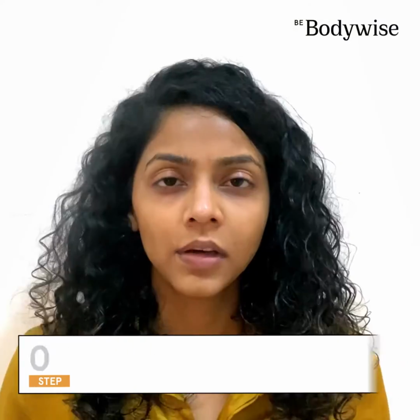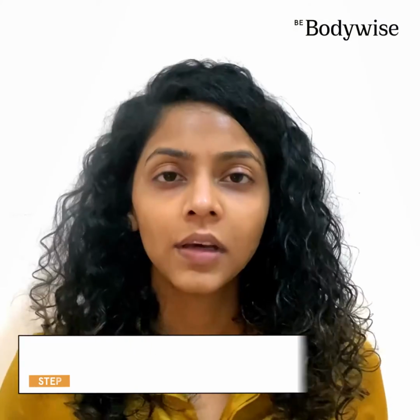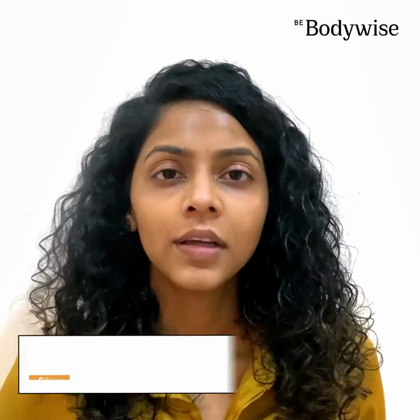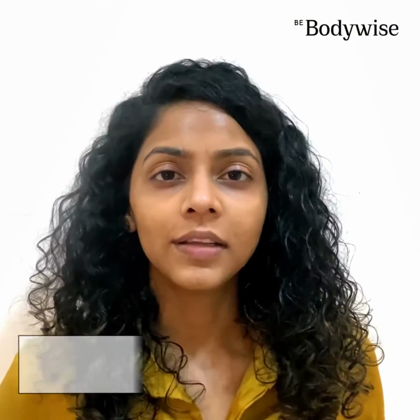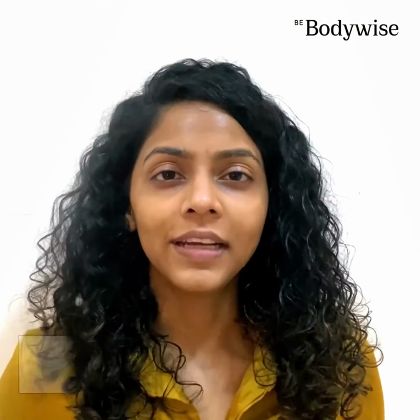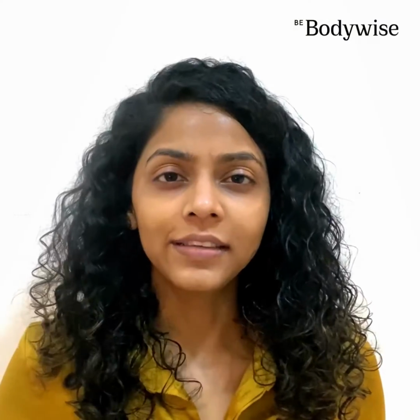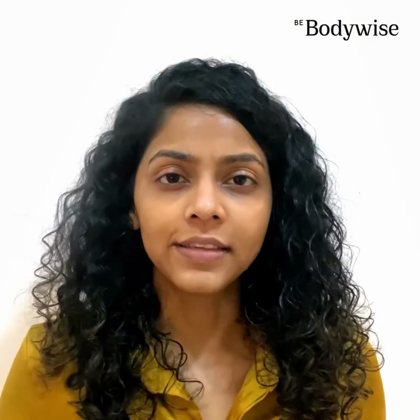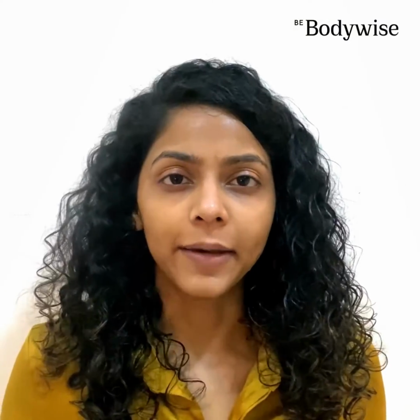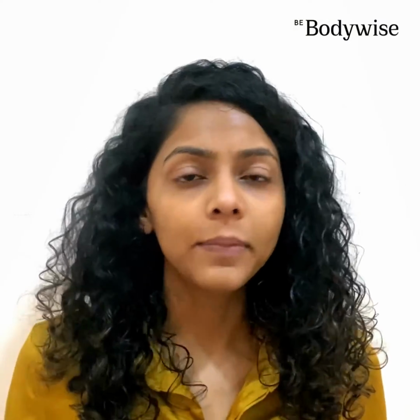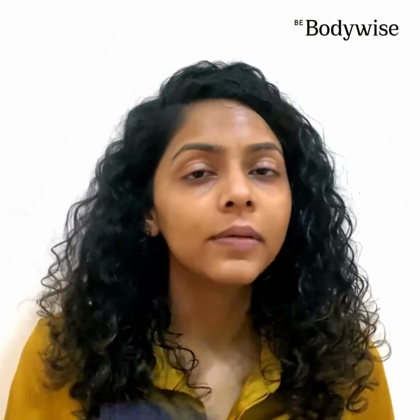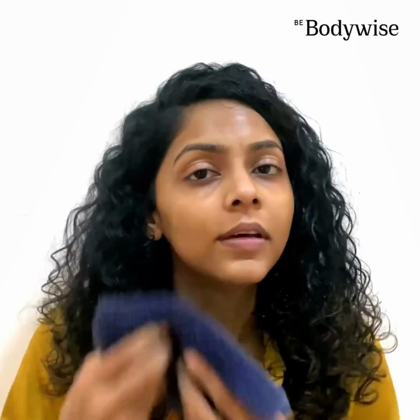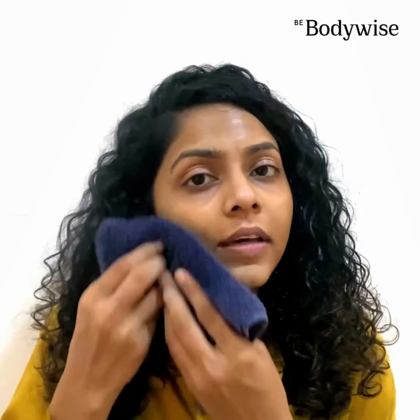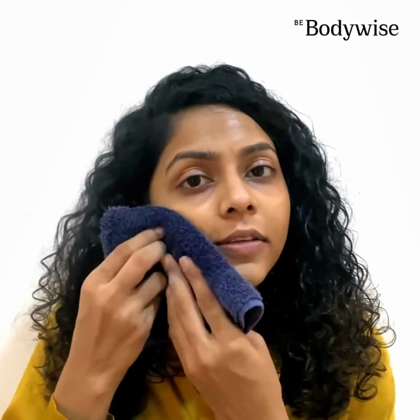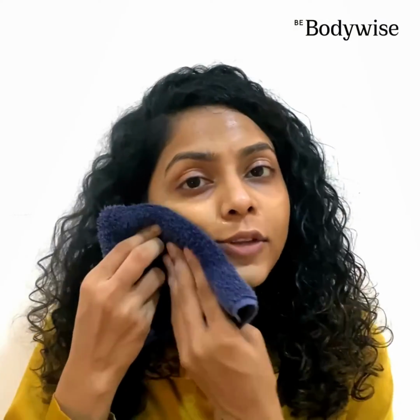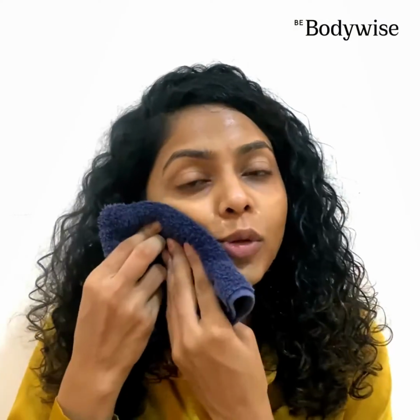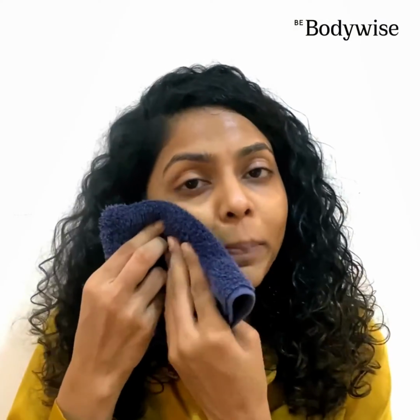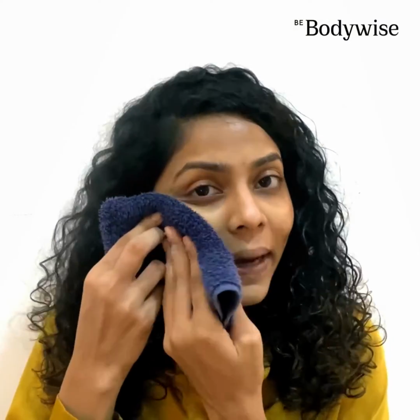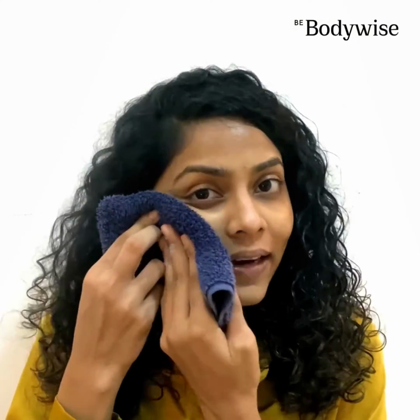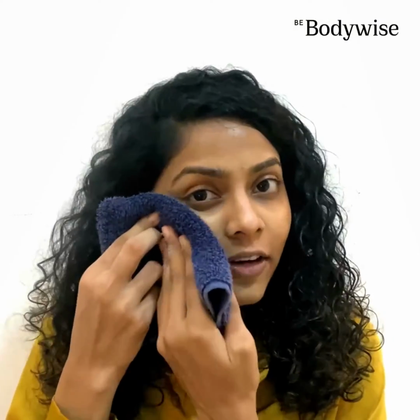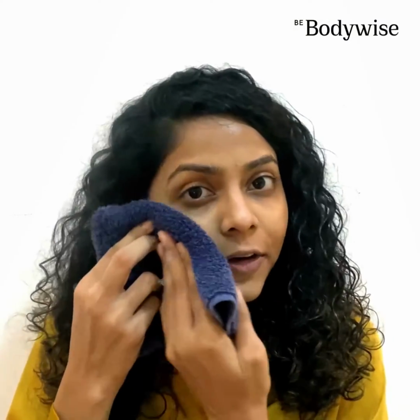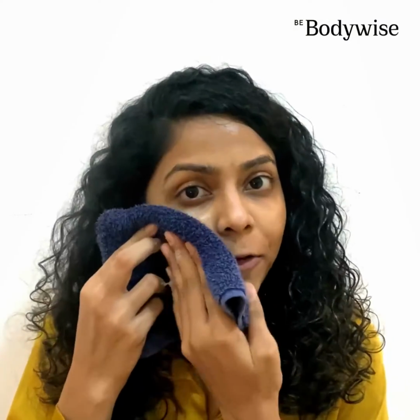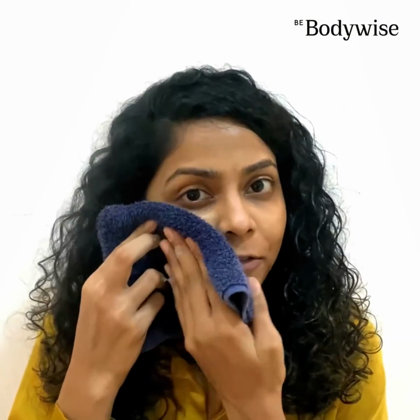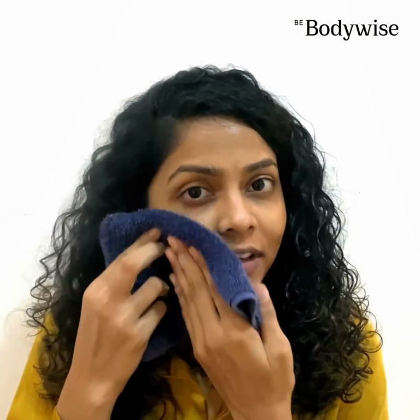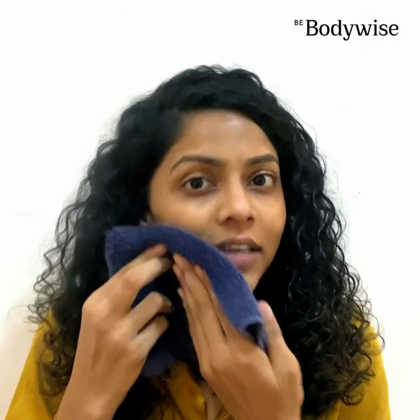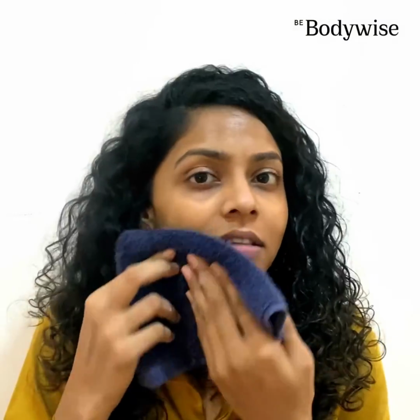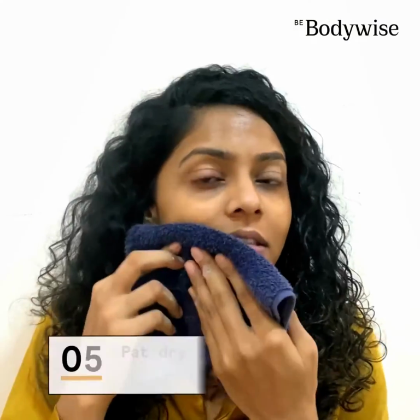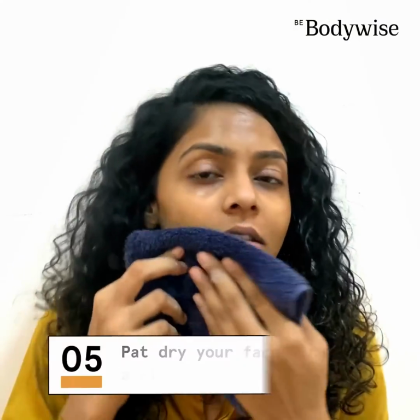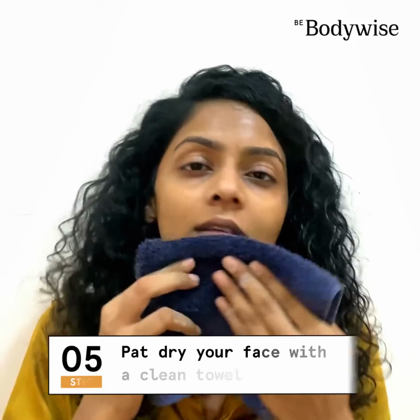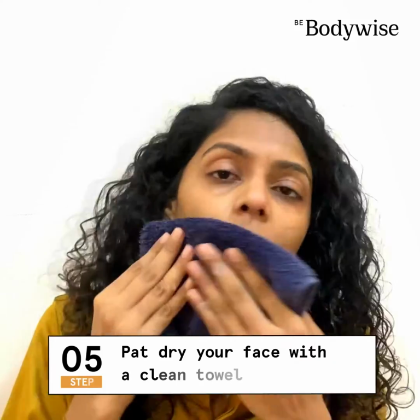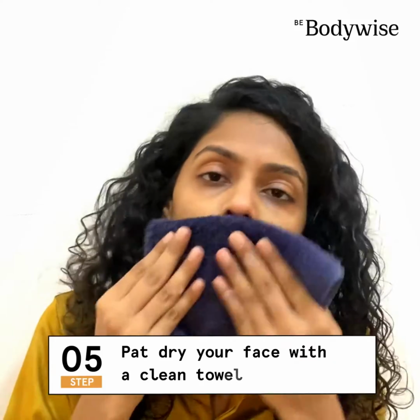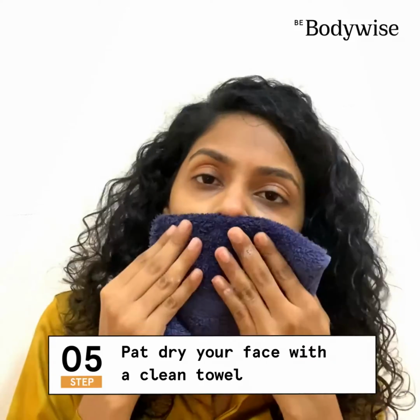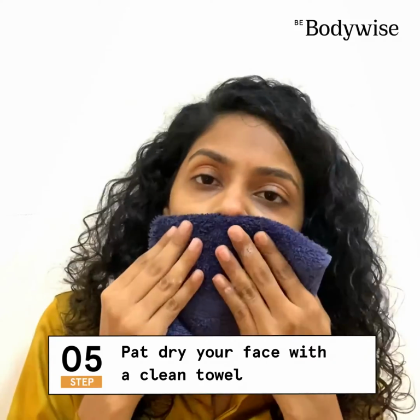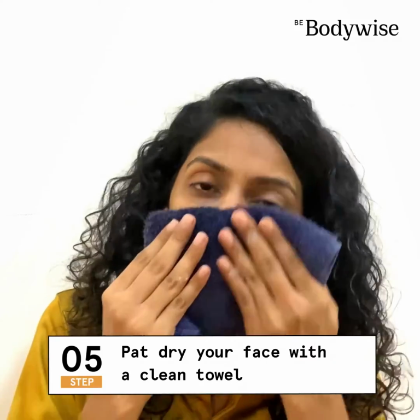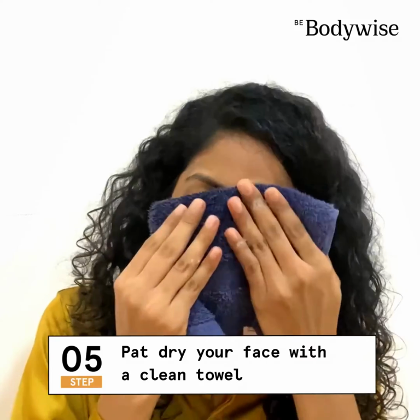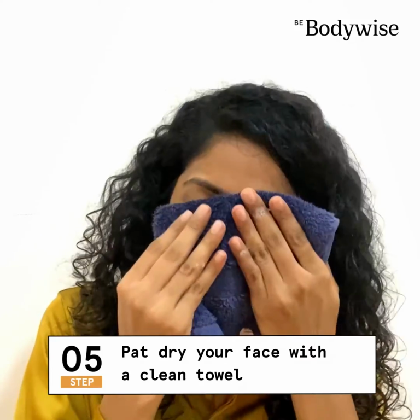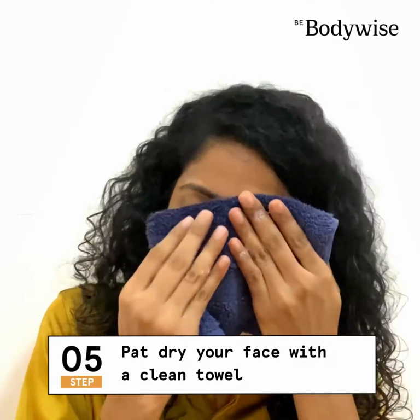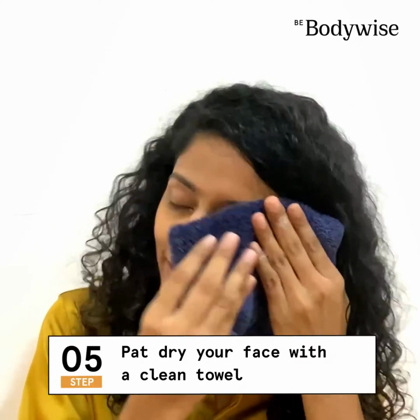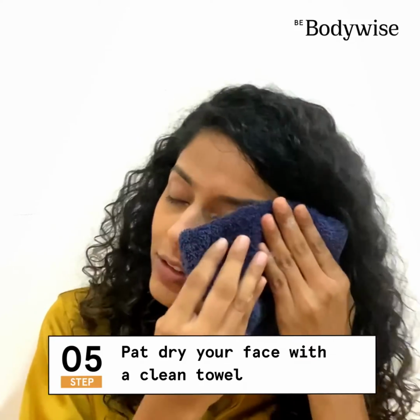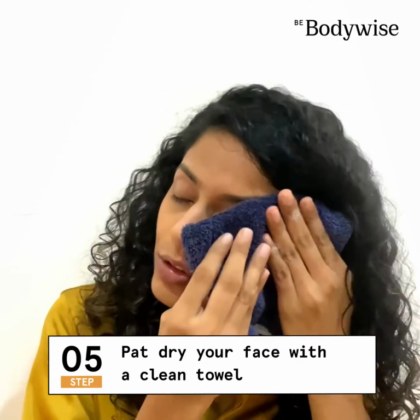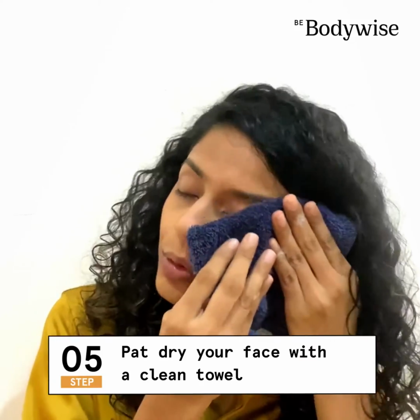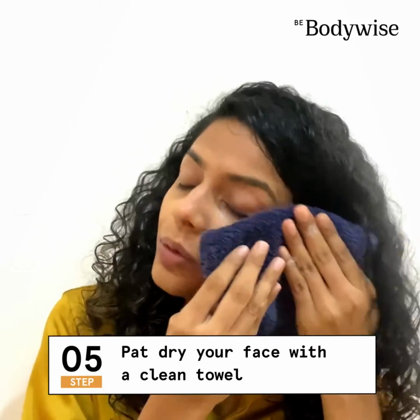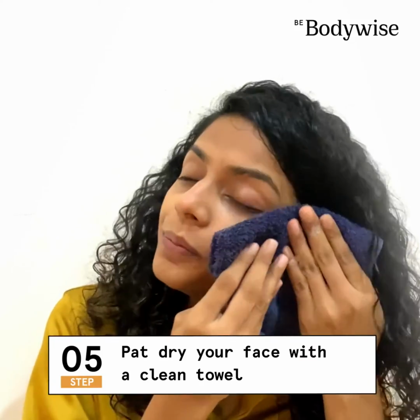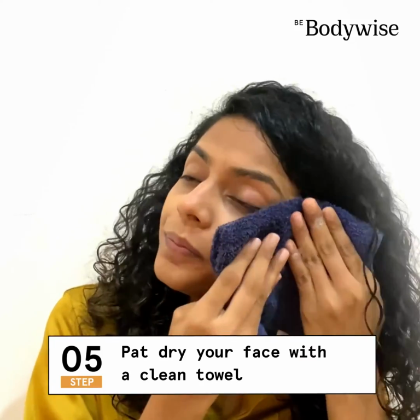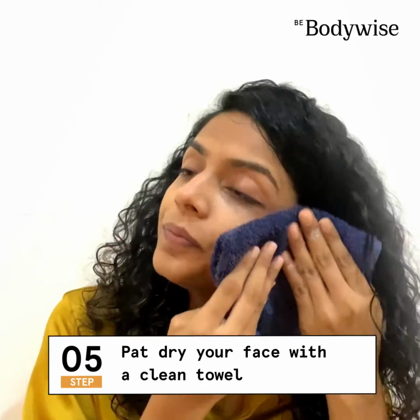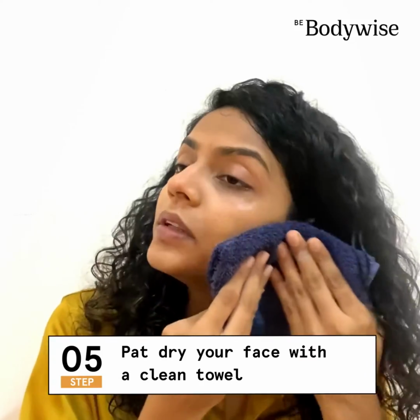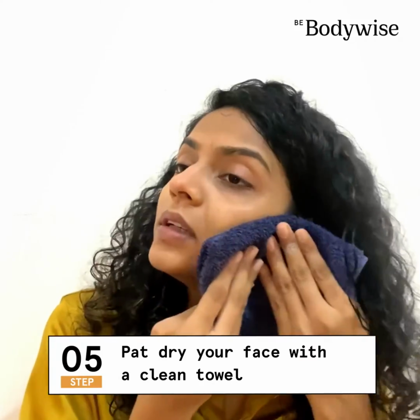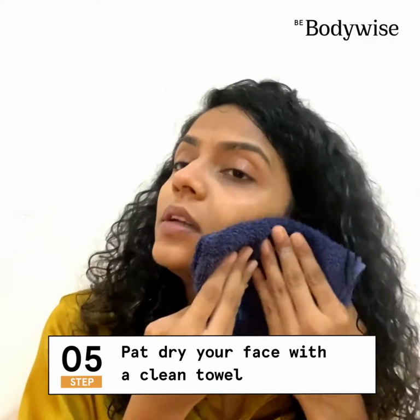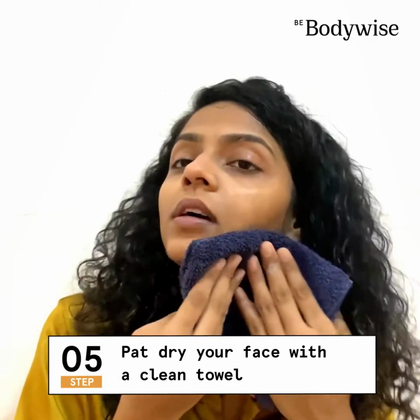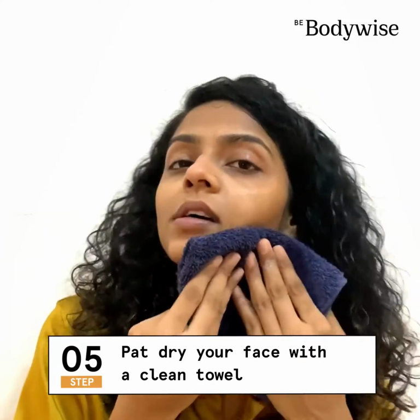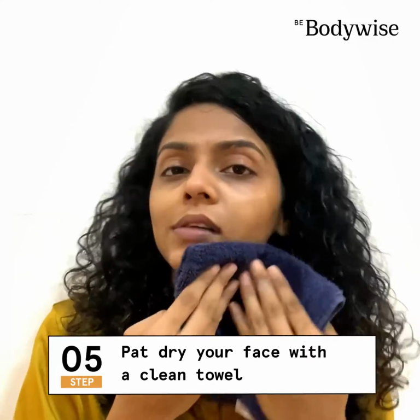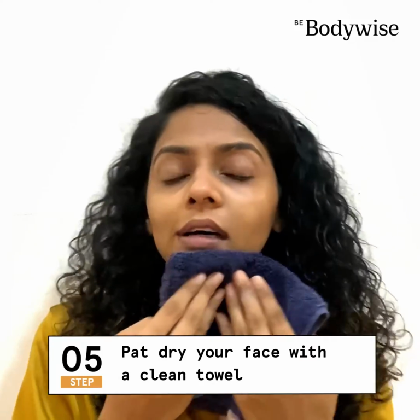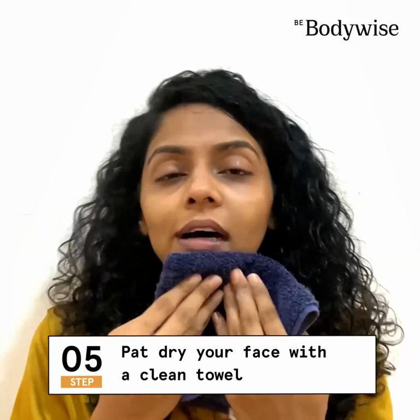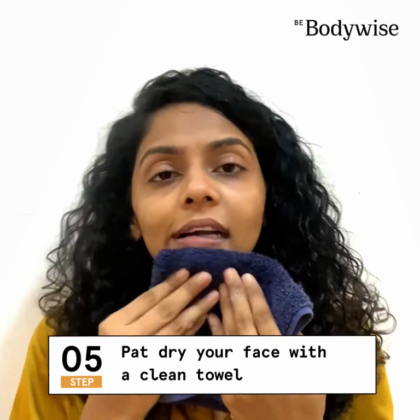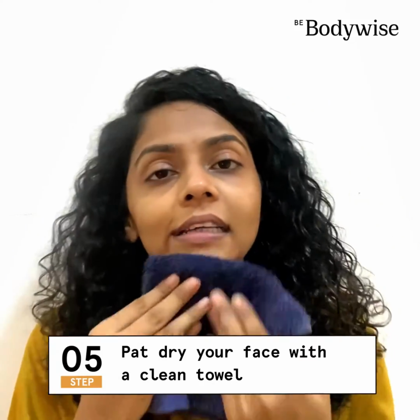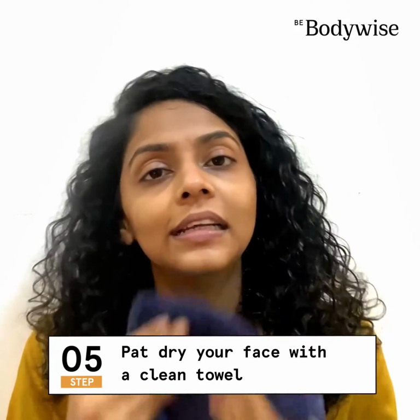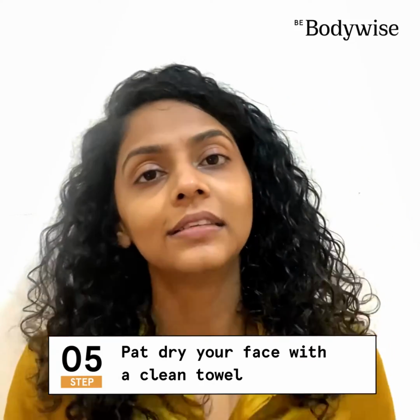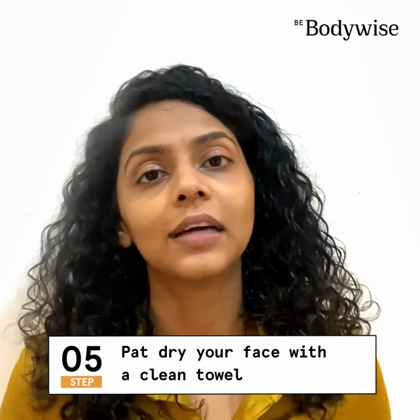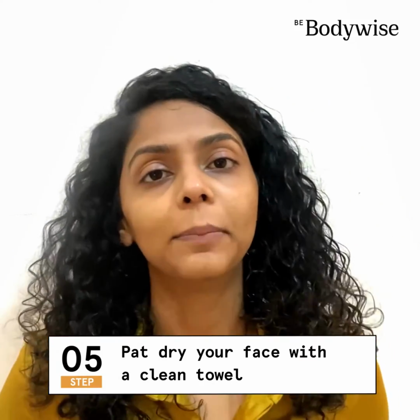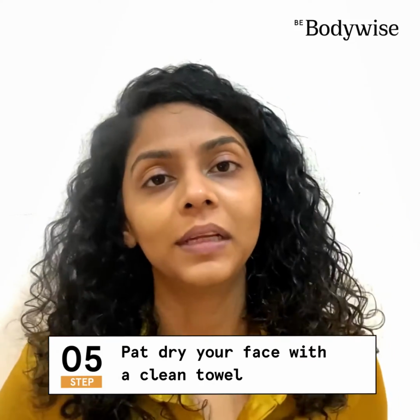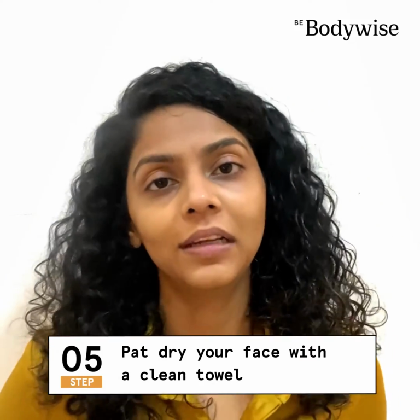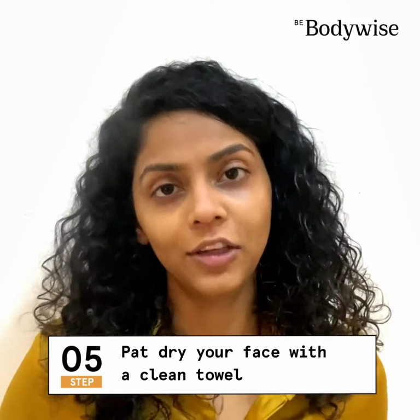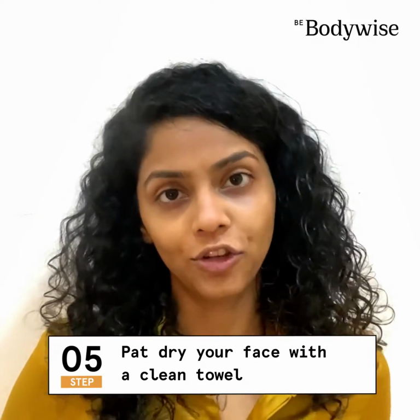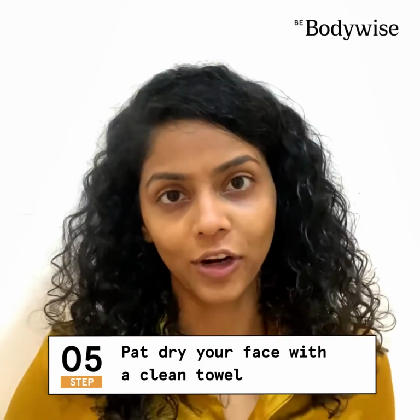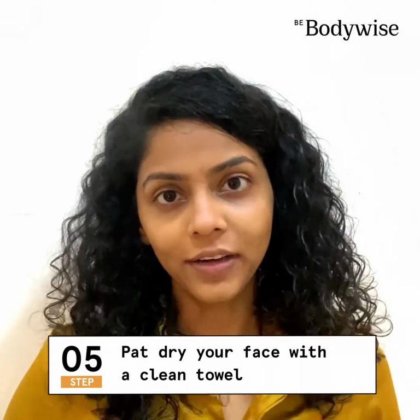The next step is to pat dry your face, like so, until it's completely dry.